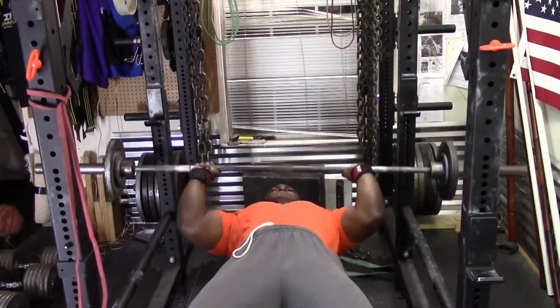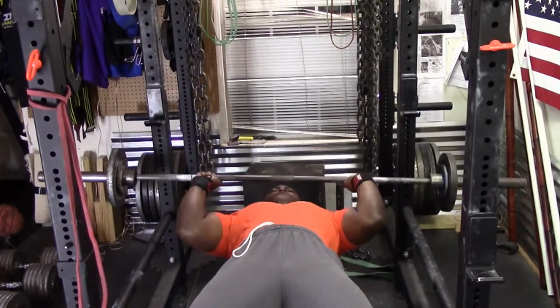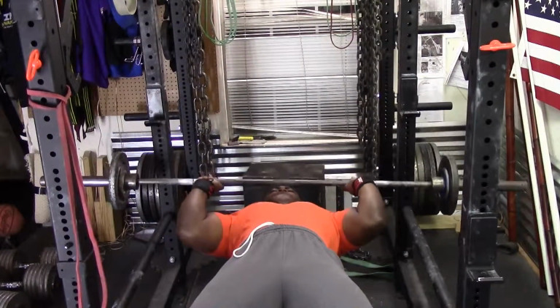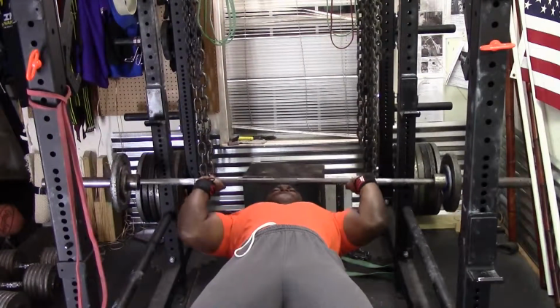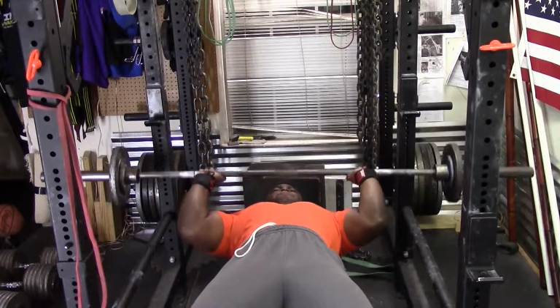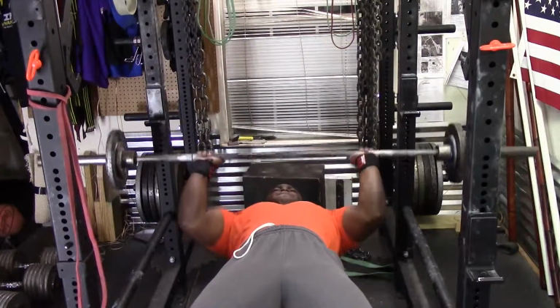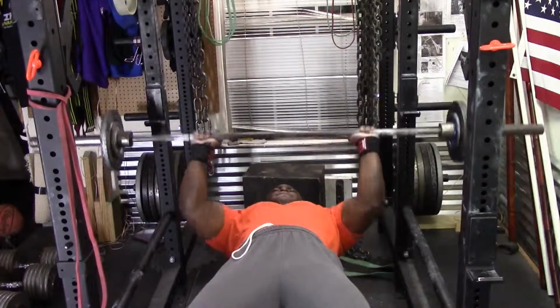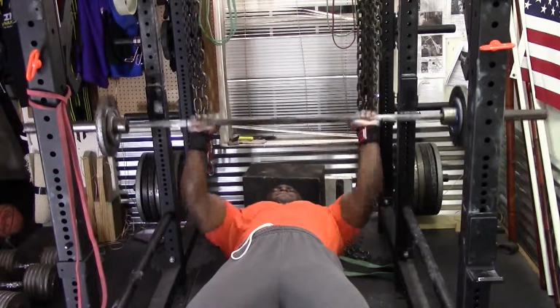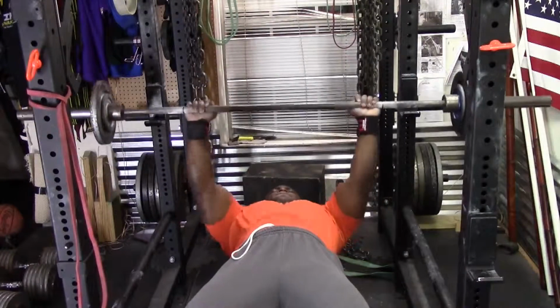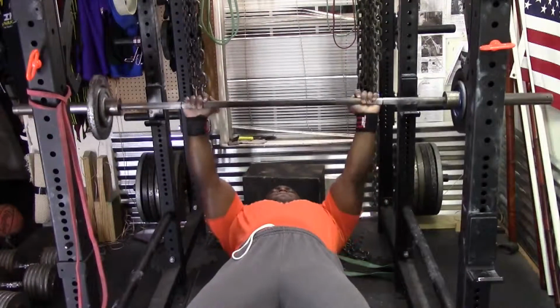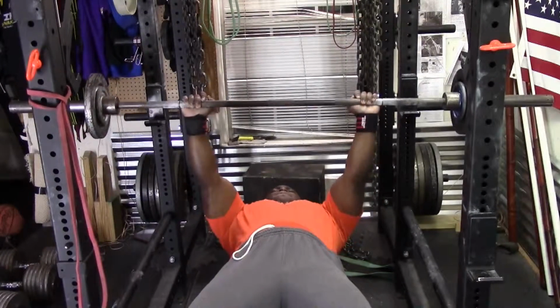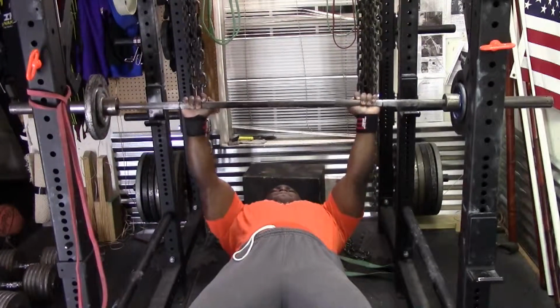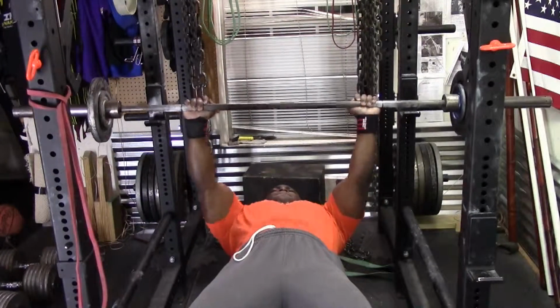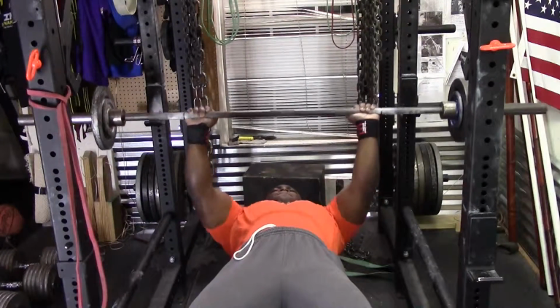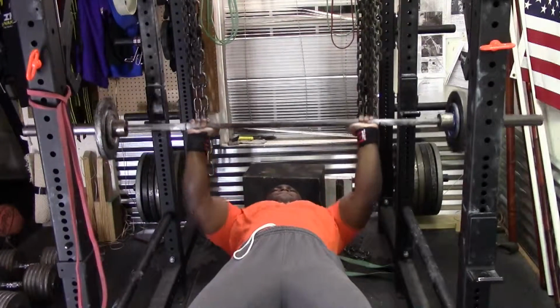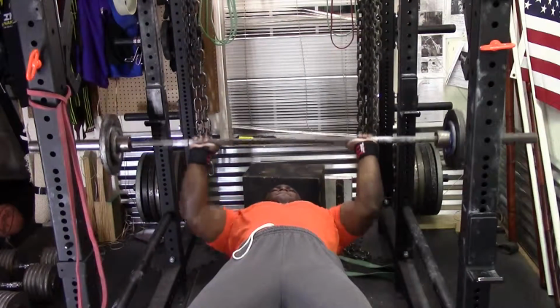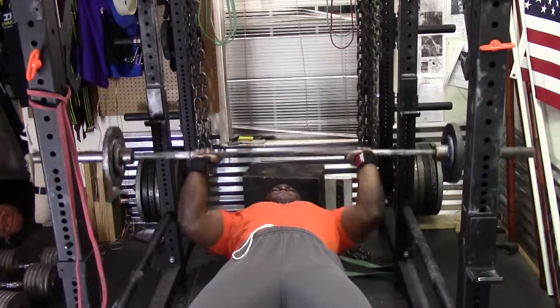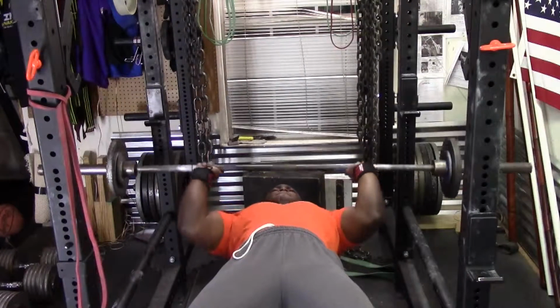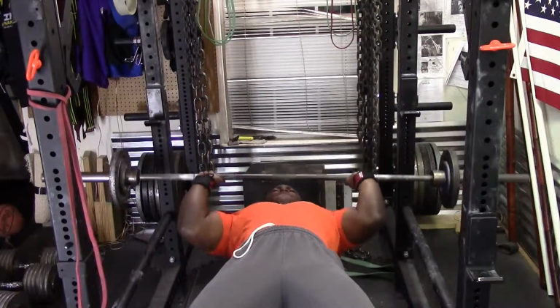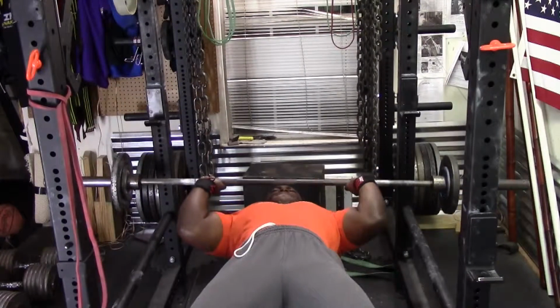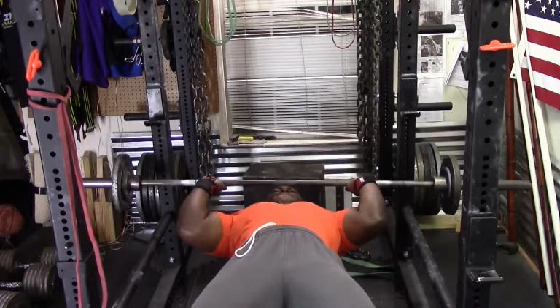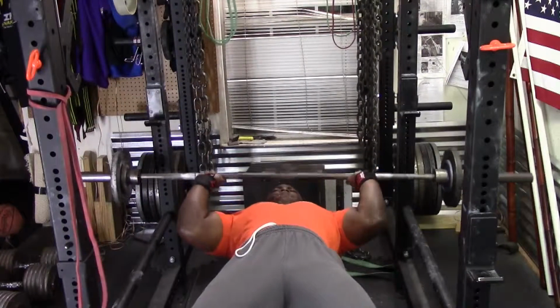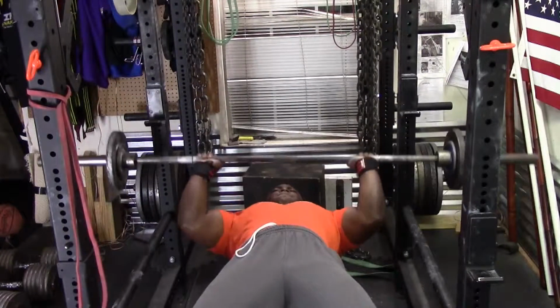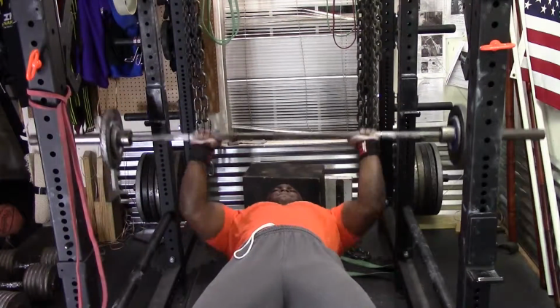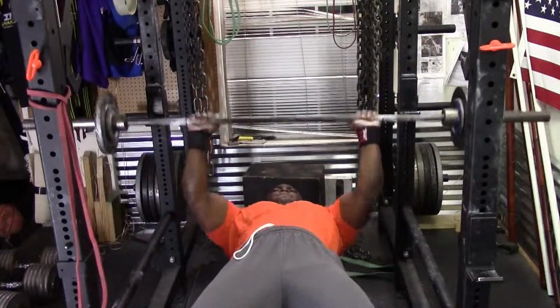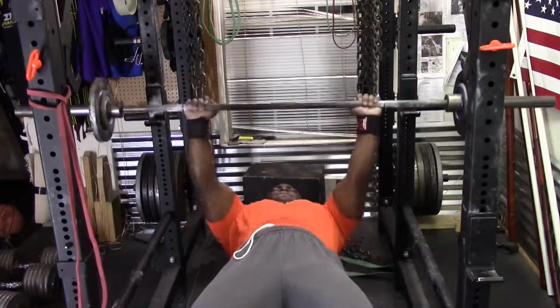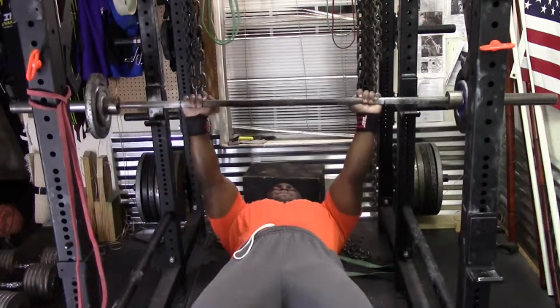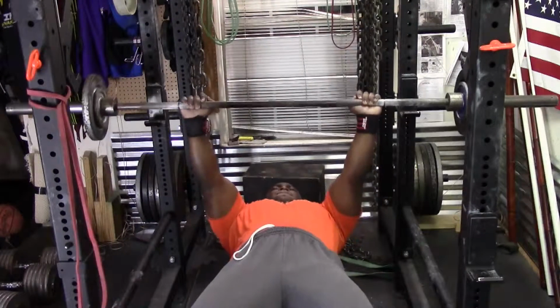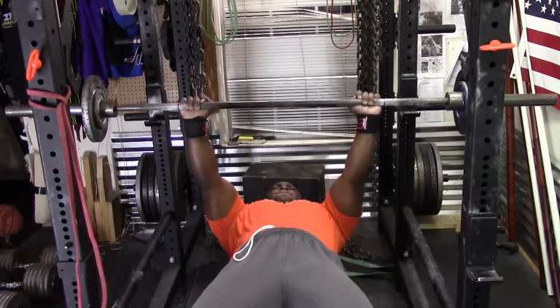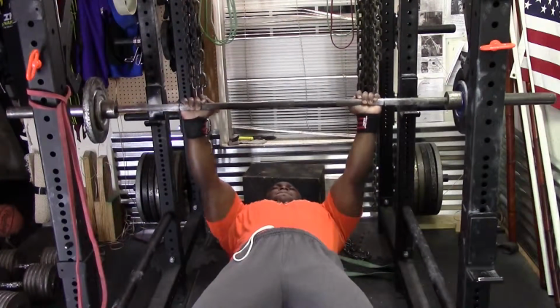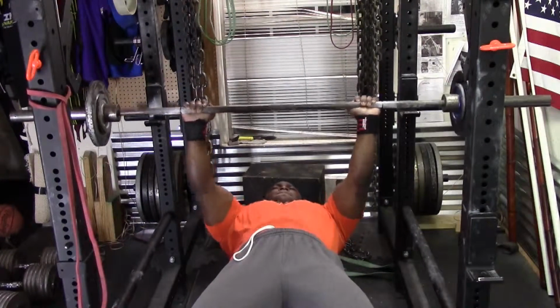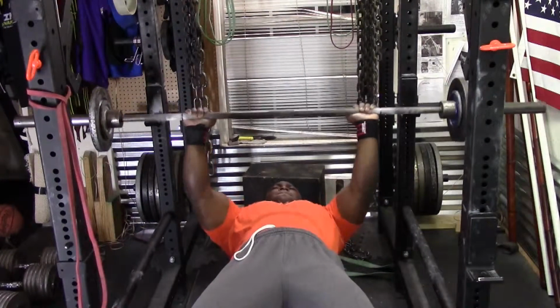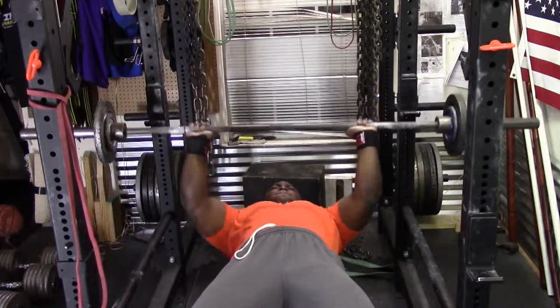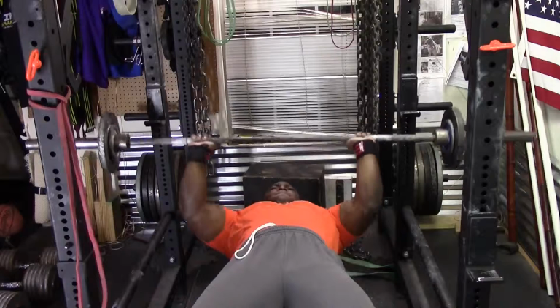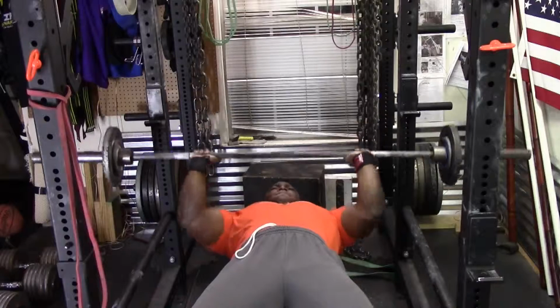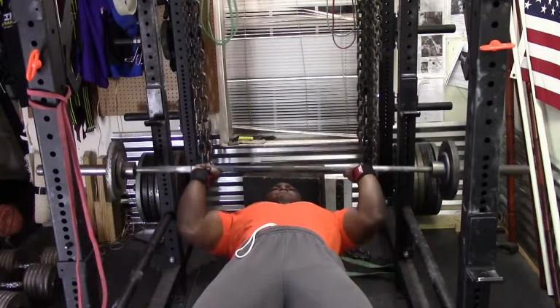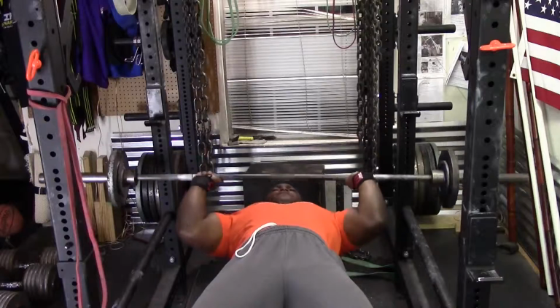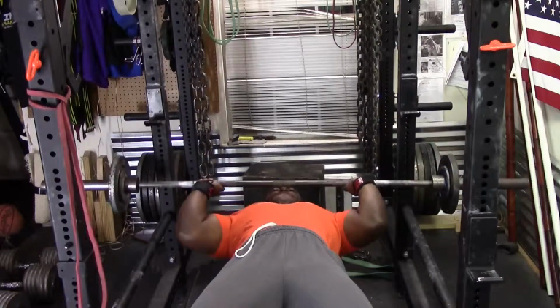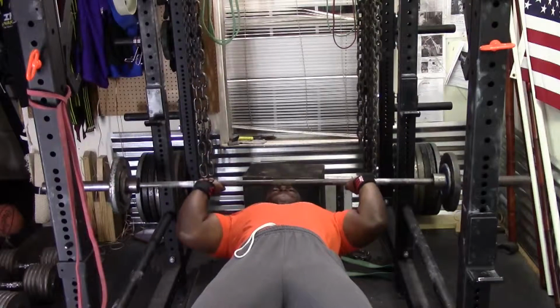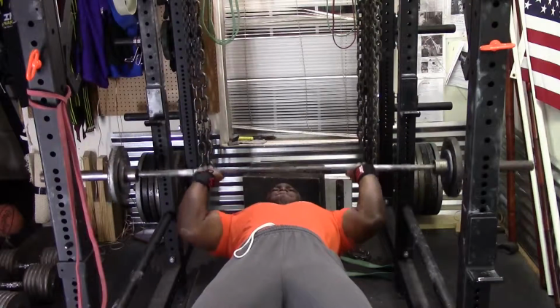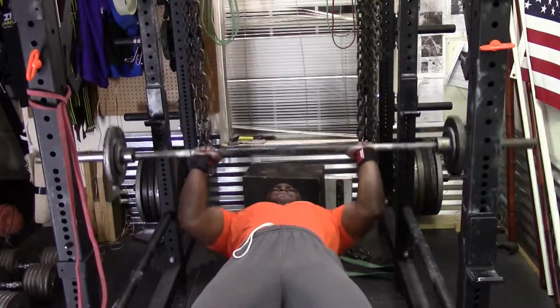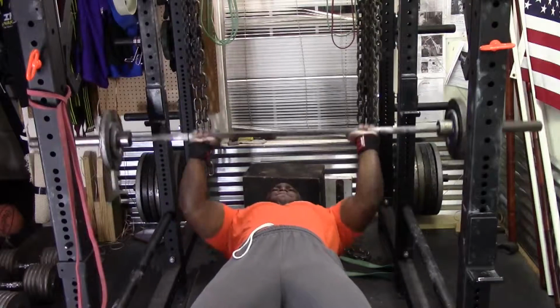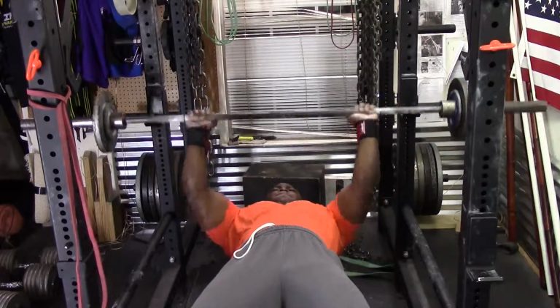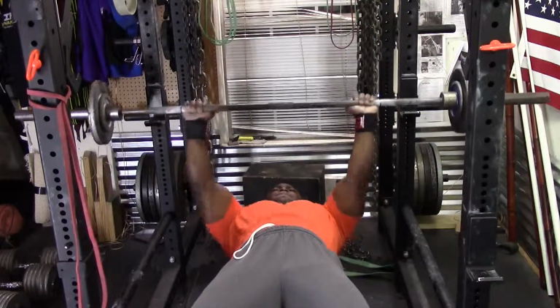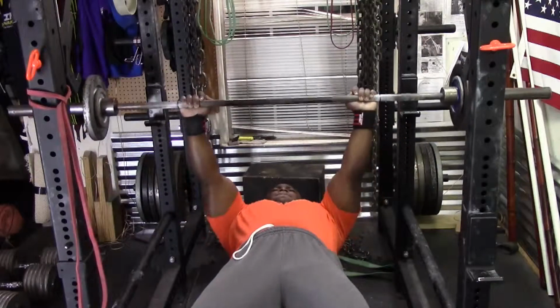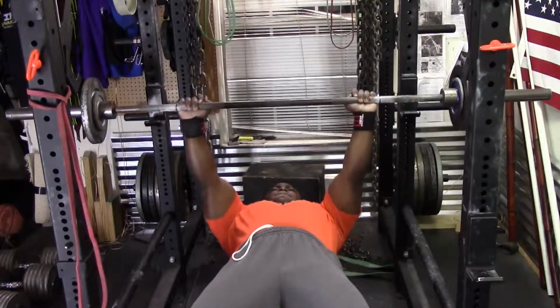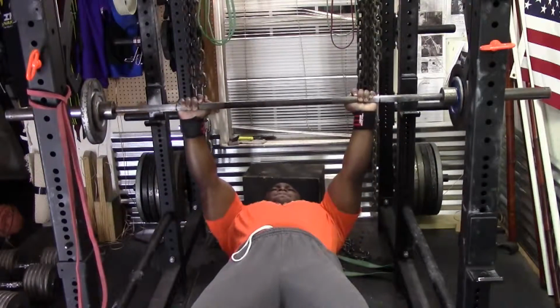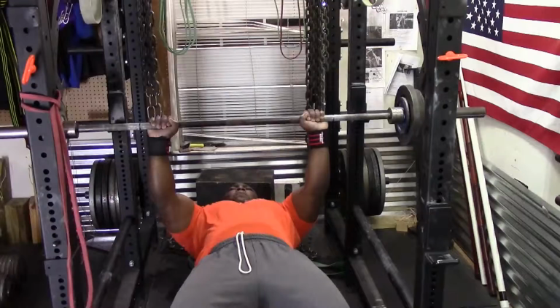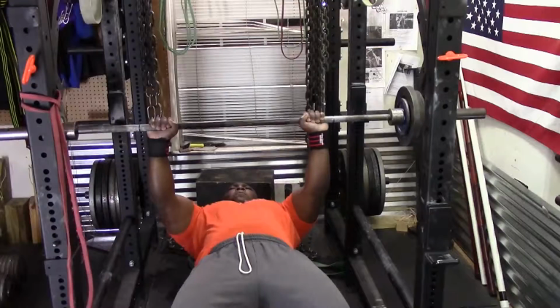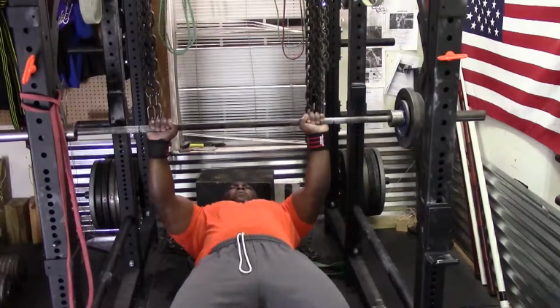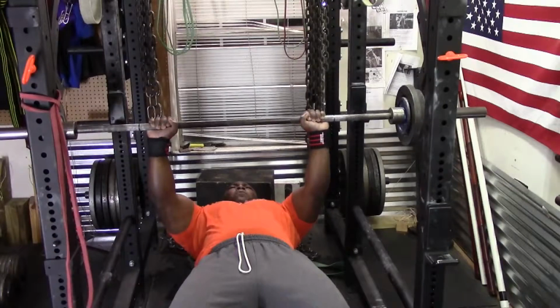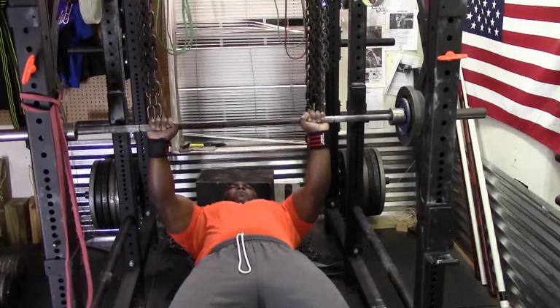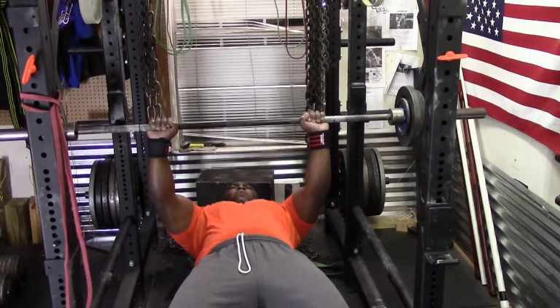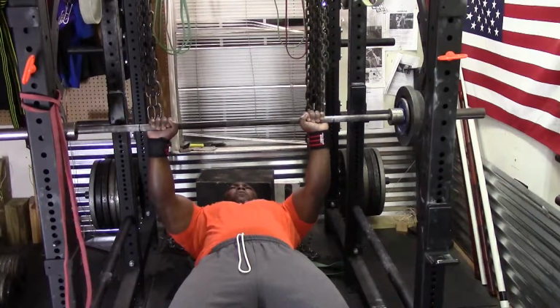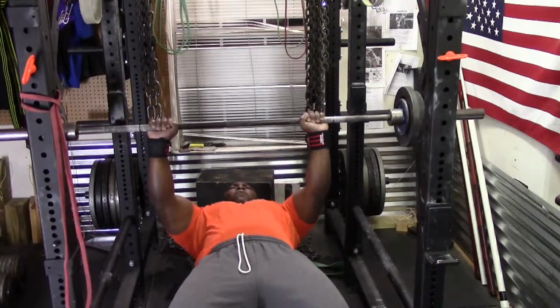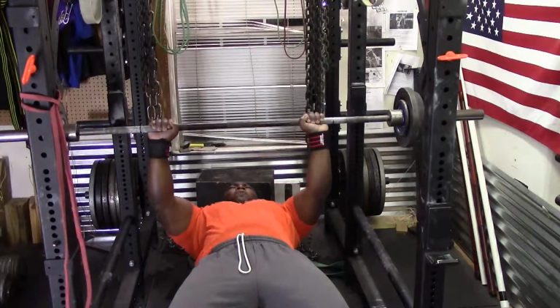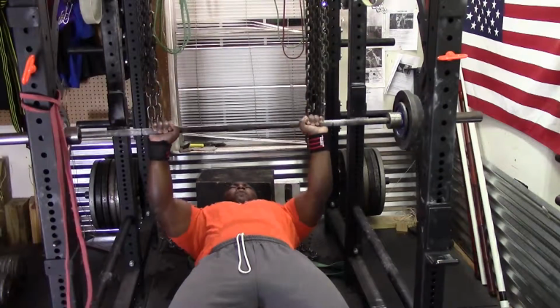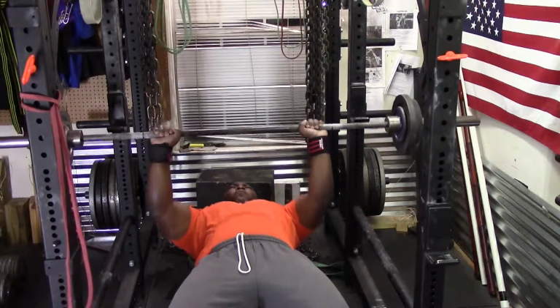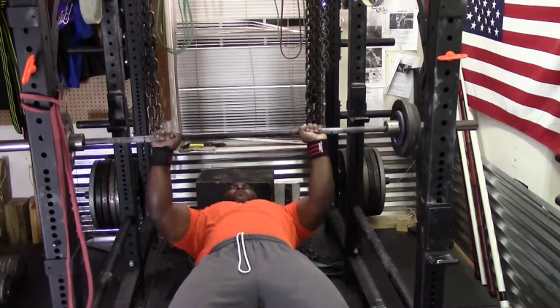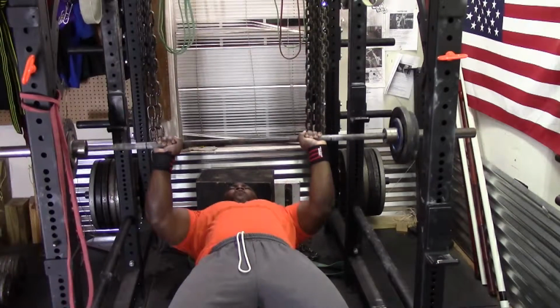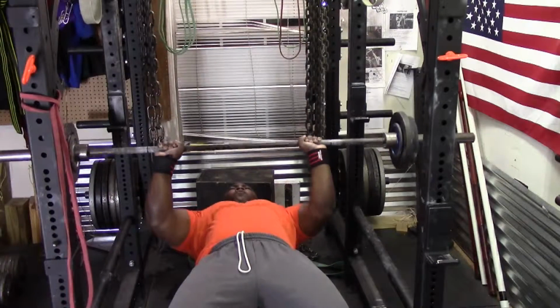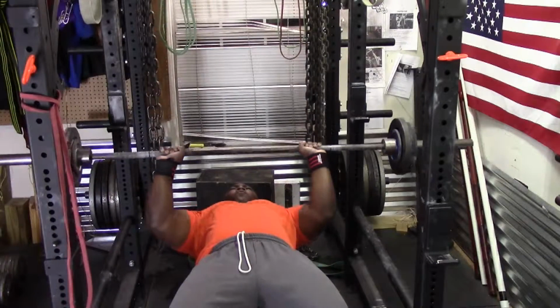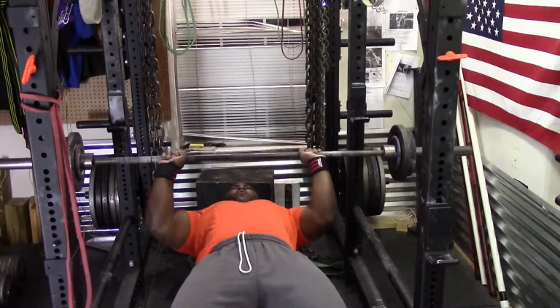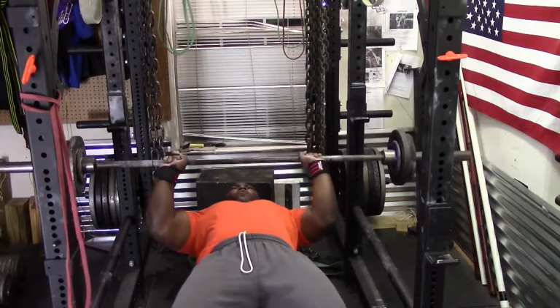Then followed that with tricep extension — four sets of 10, increasing the weight each set until I get to my final set.